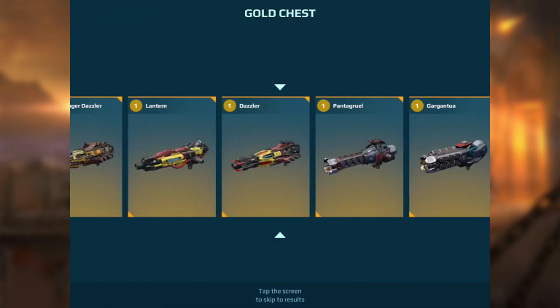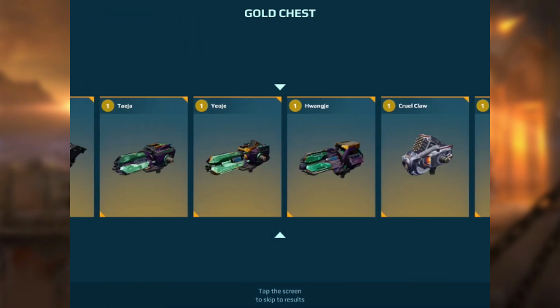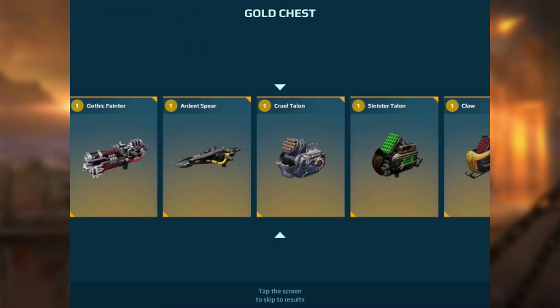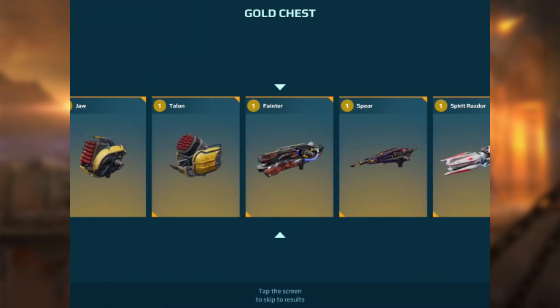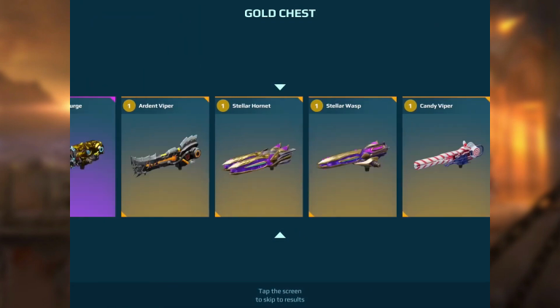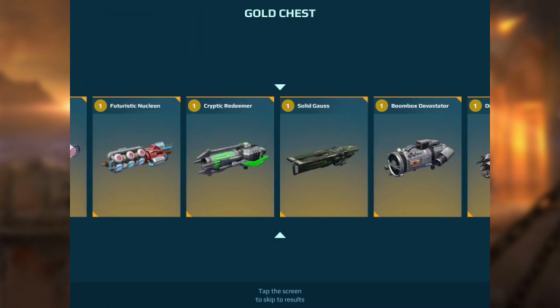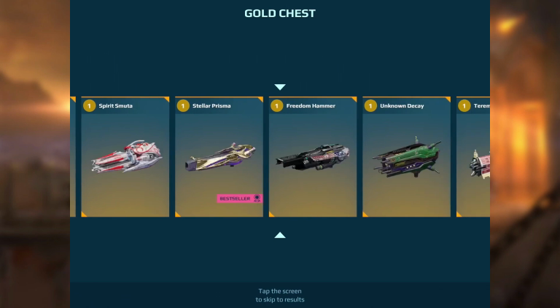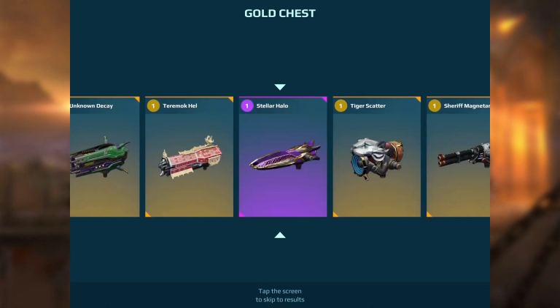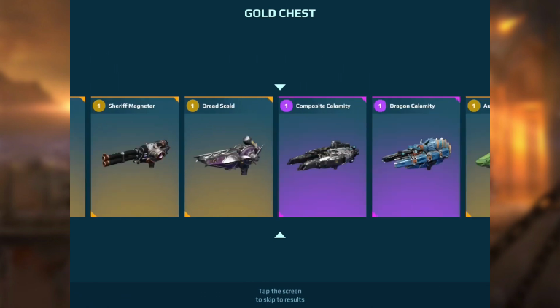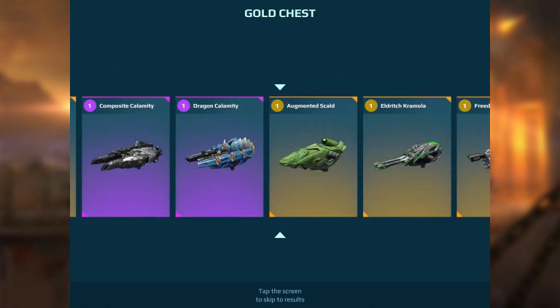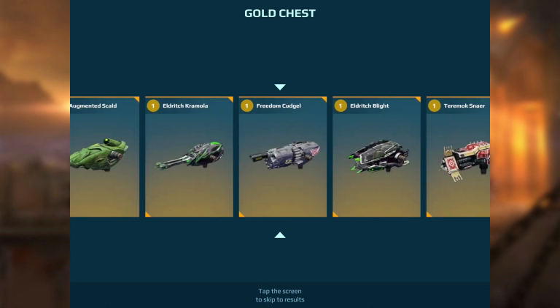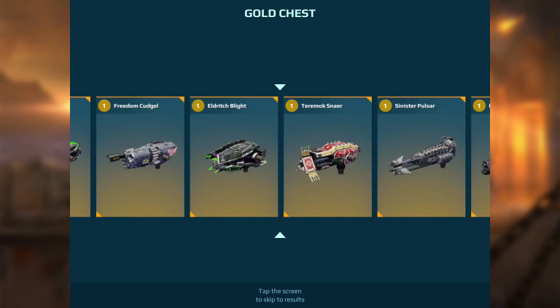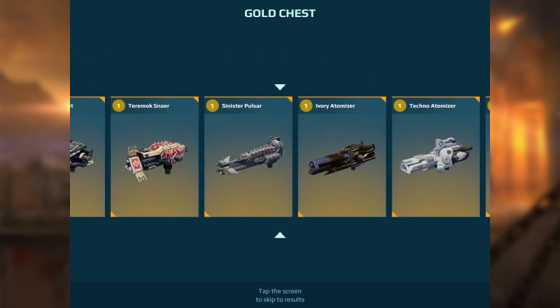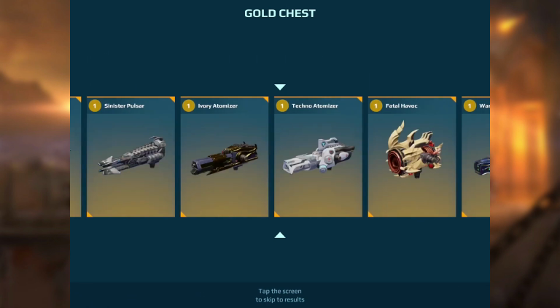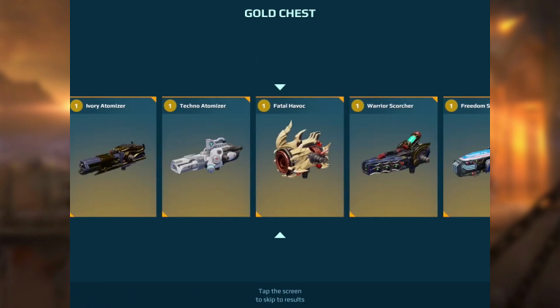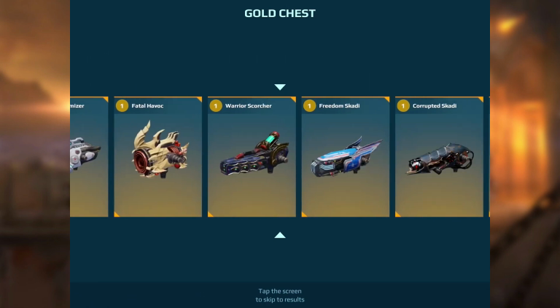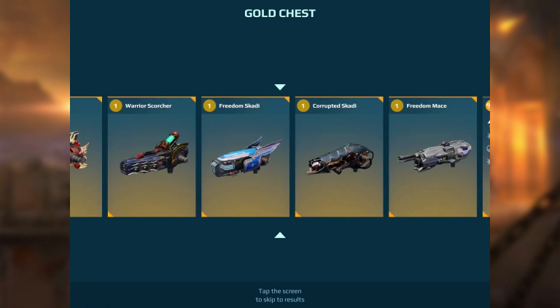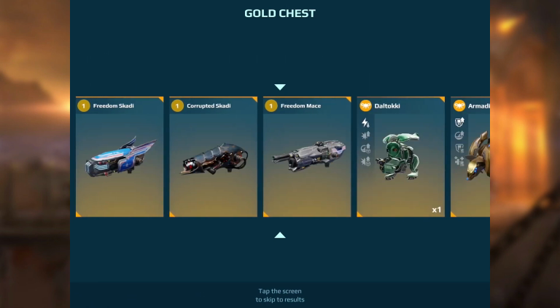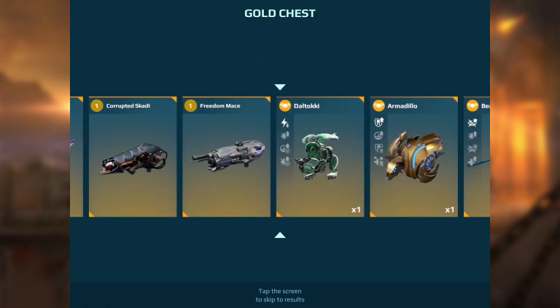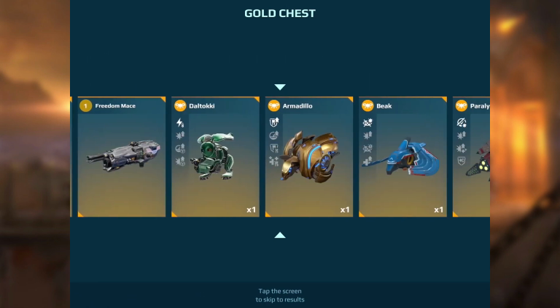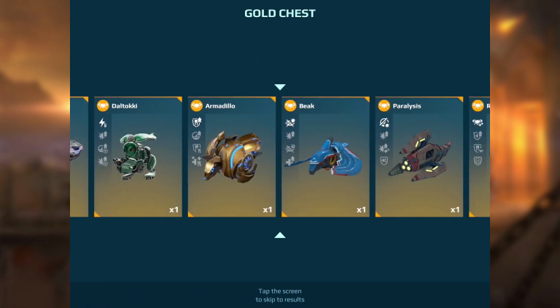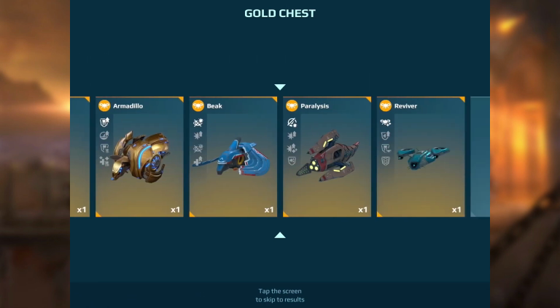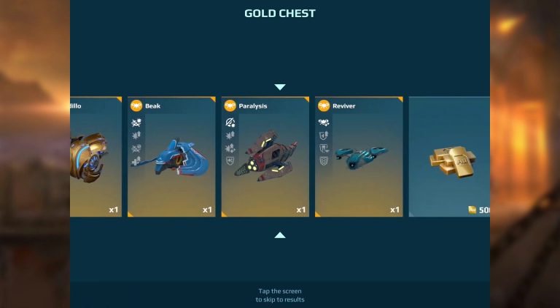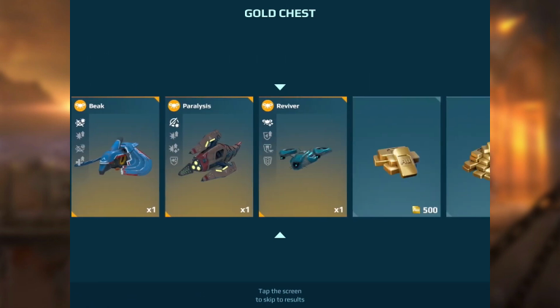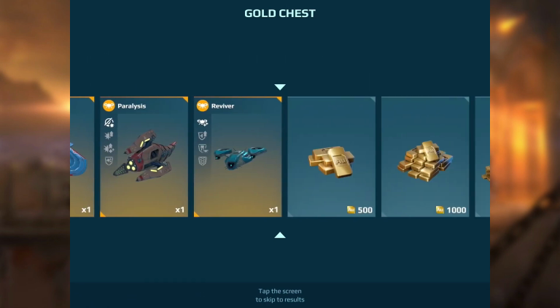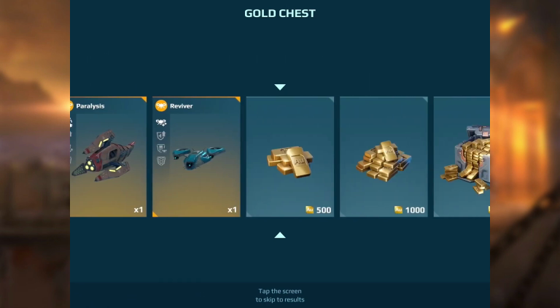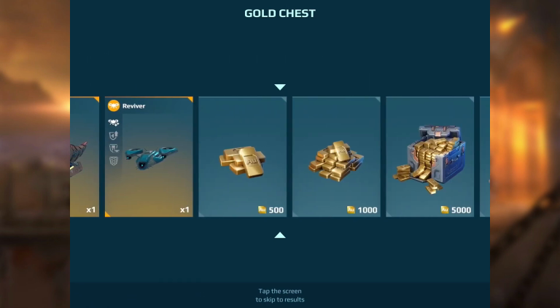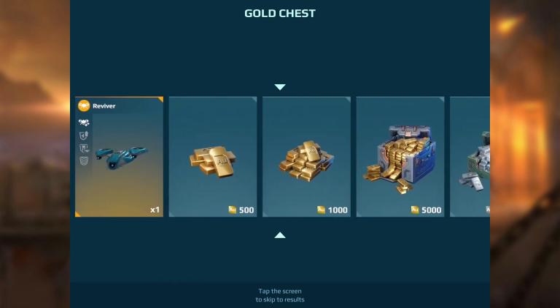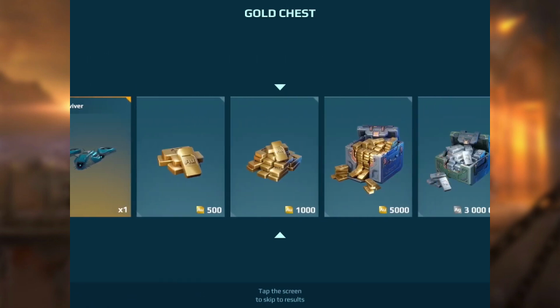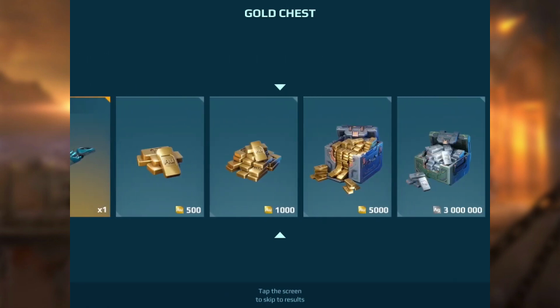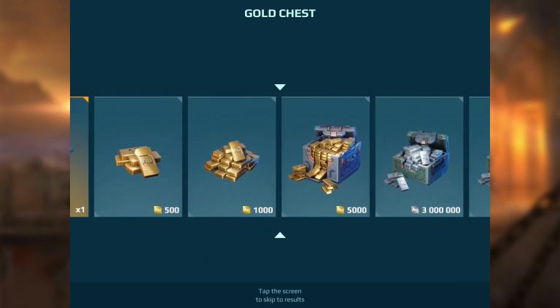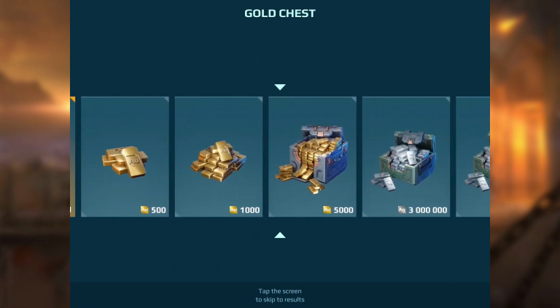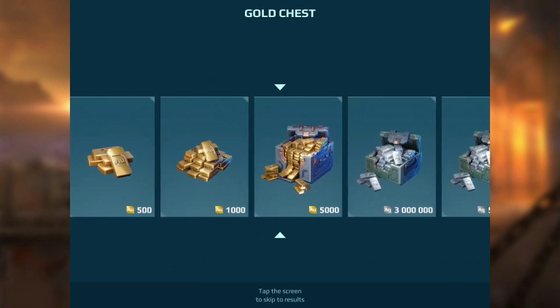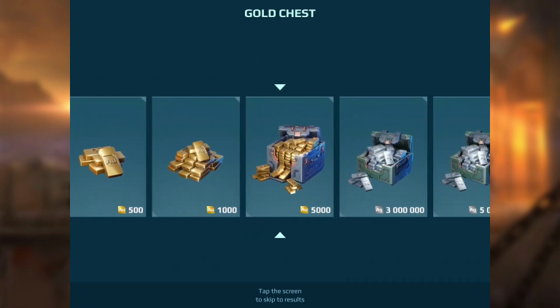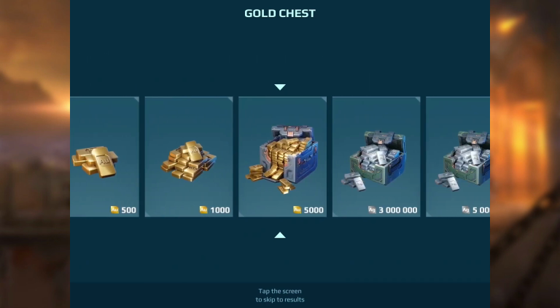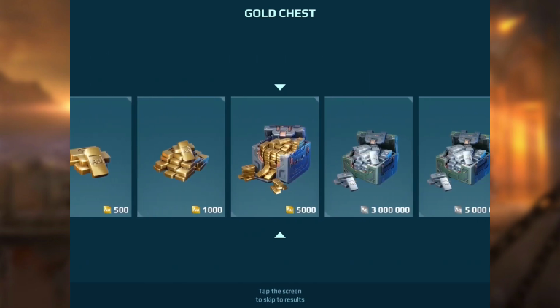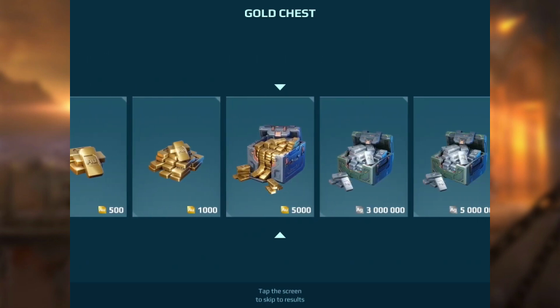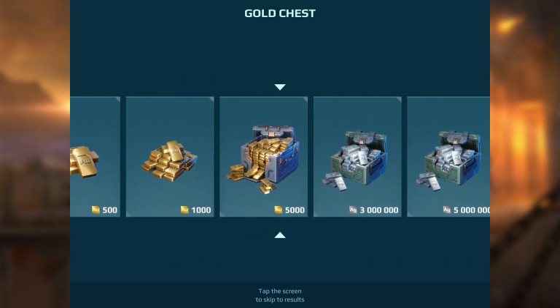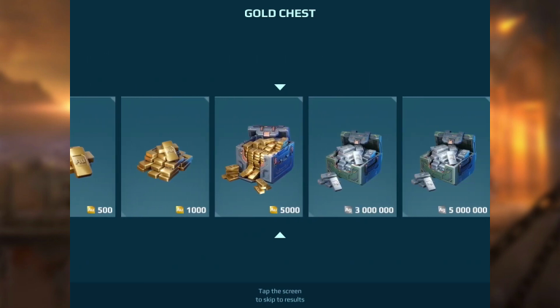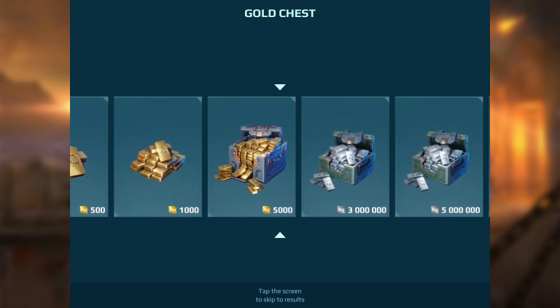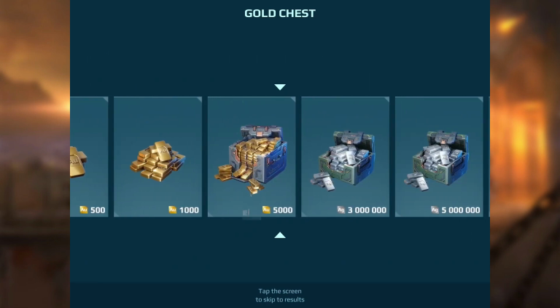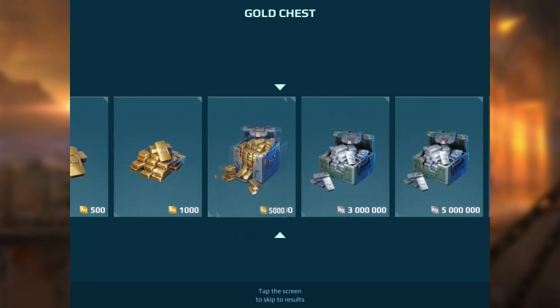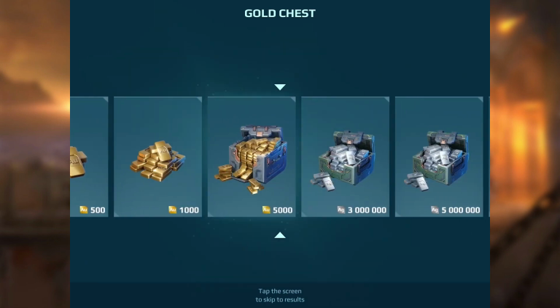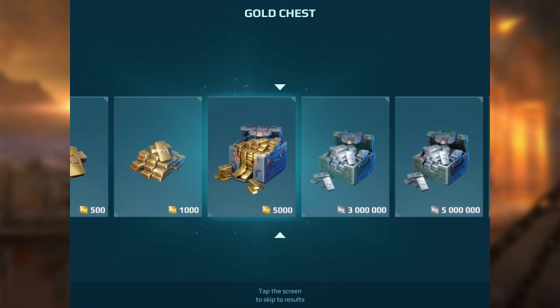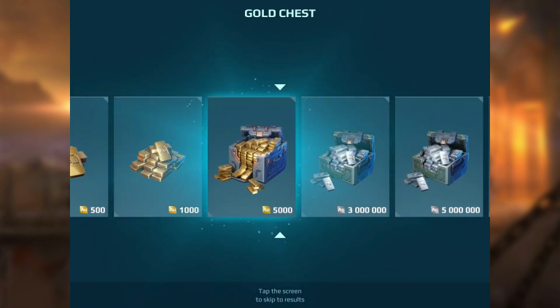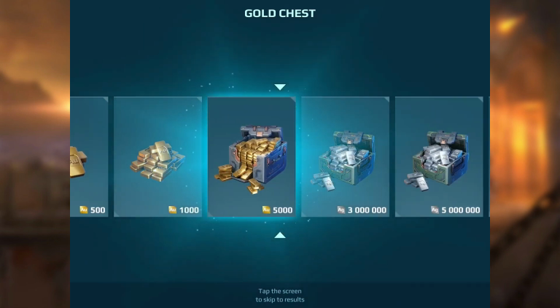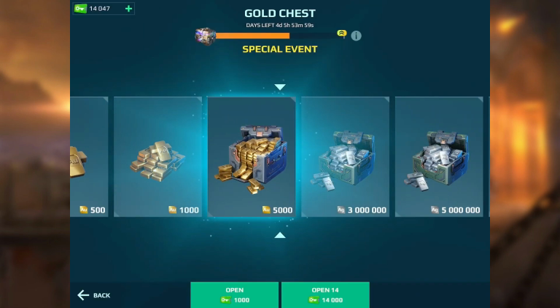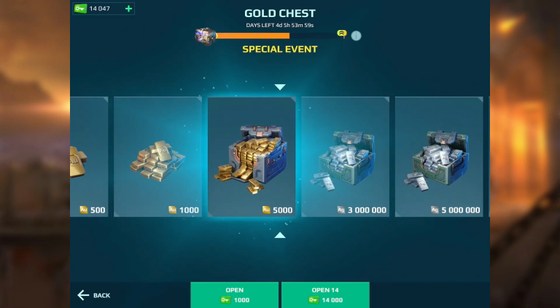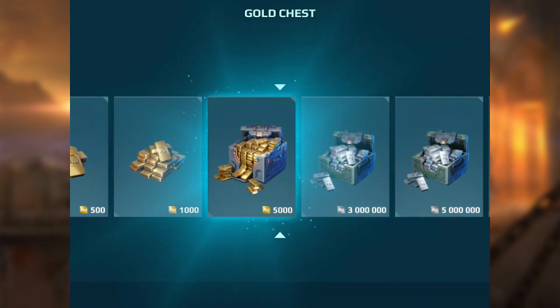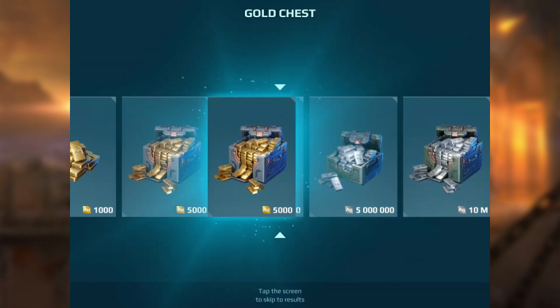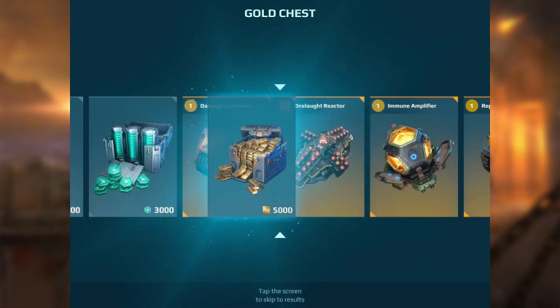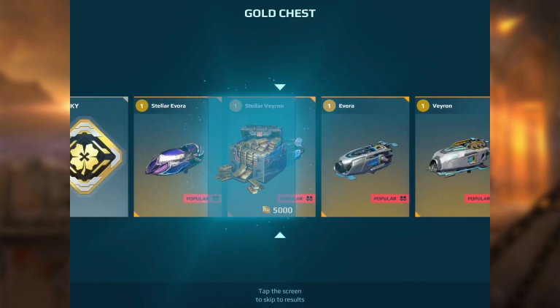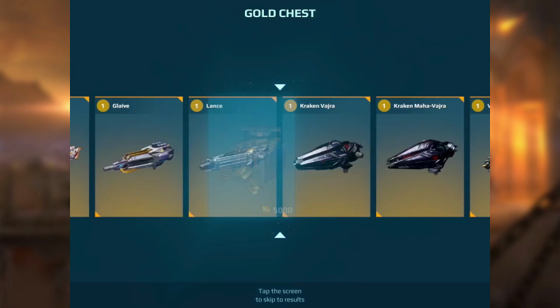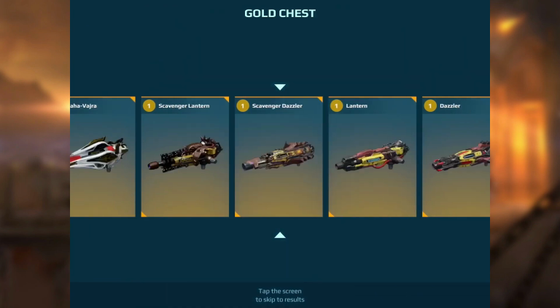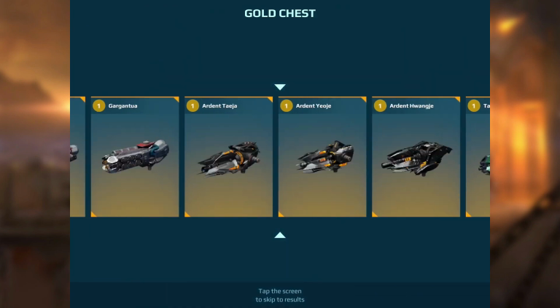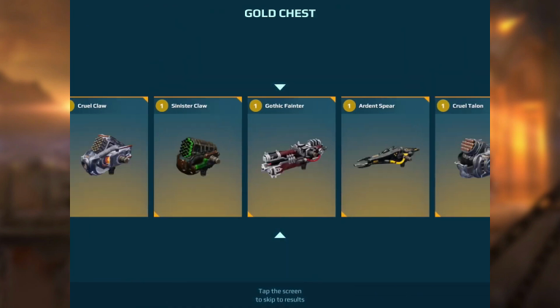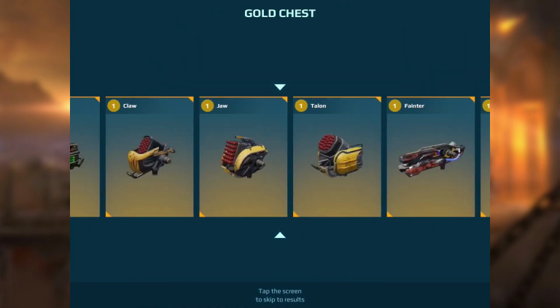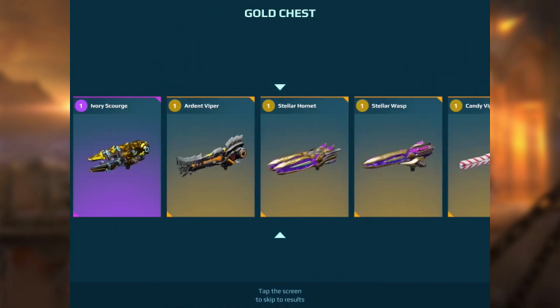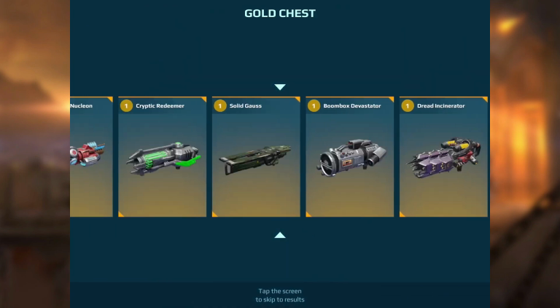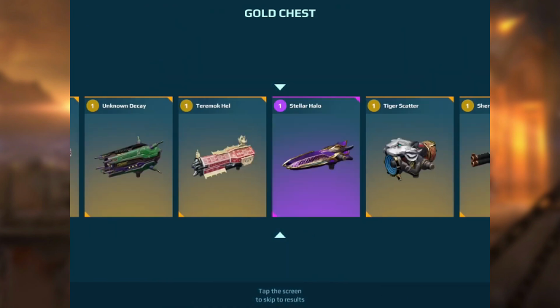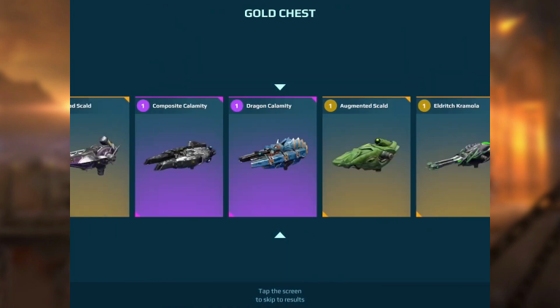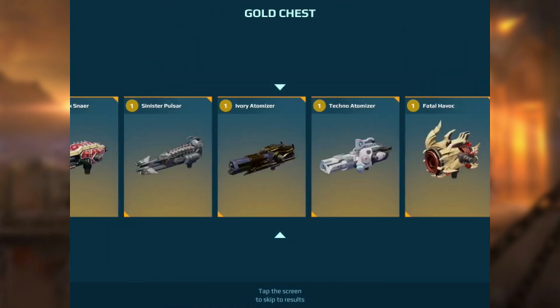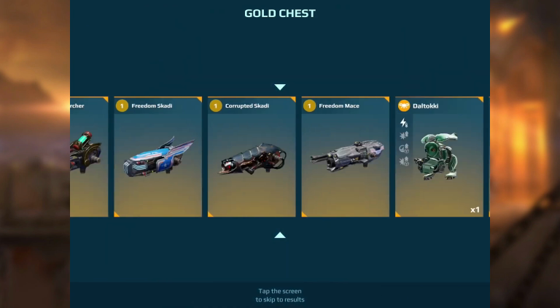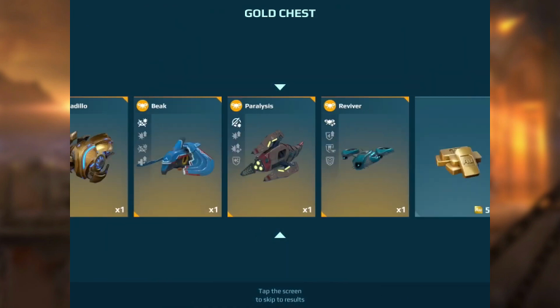Stellar Prisma — bit useless, probably going to sell it, don't need it for anything. Luck of the draw, mate. 5,000 gold — that is perfect, I really could use that.